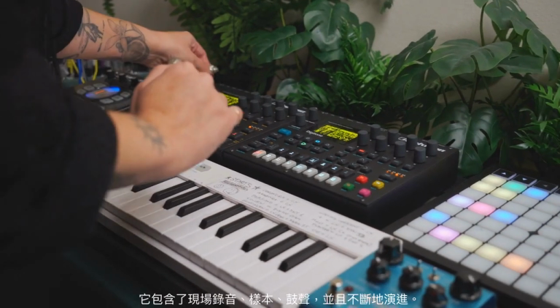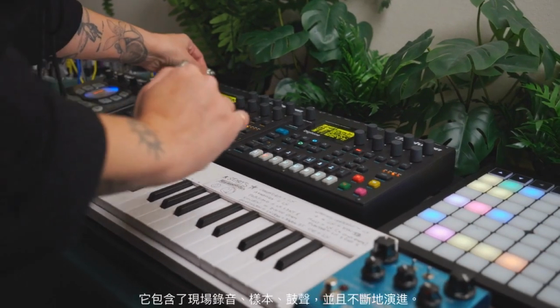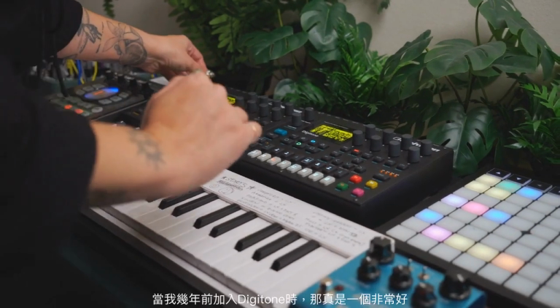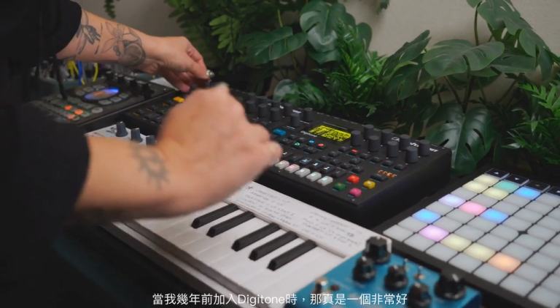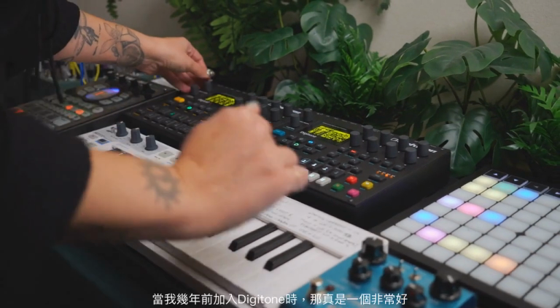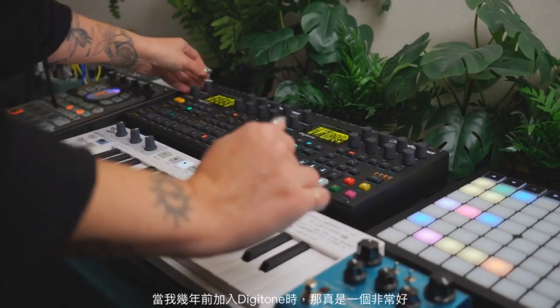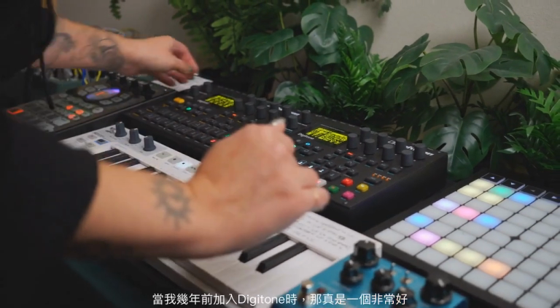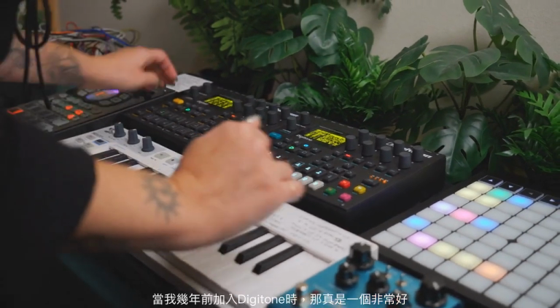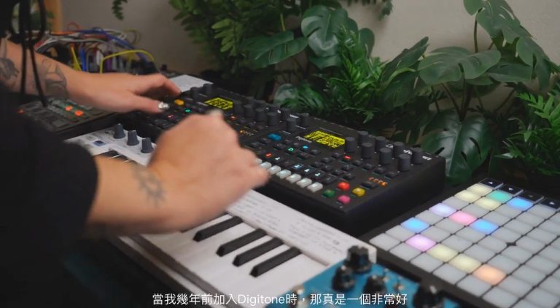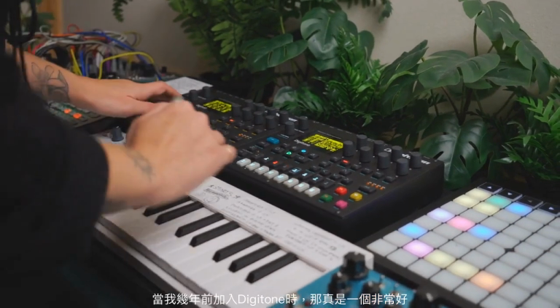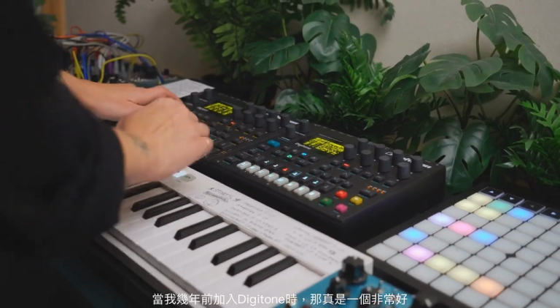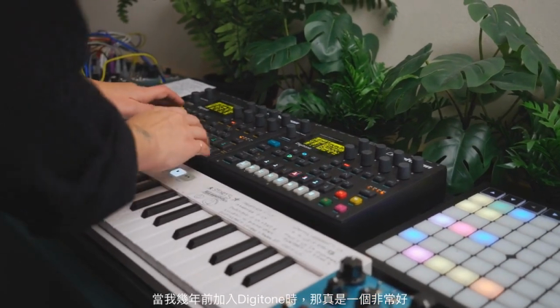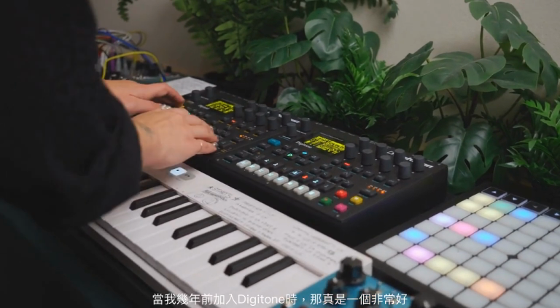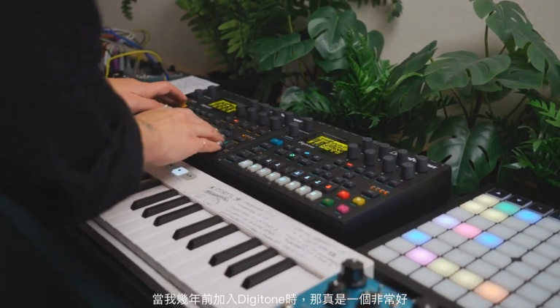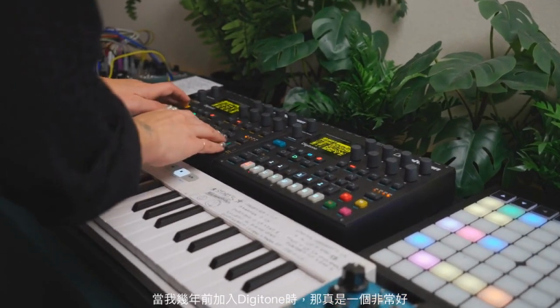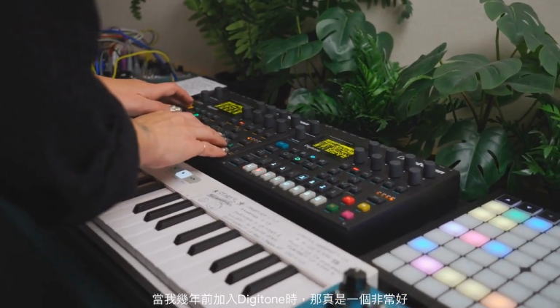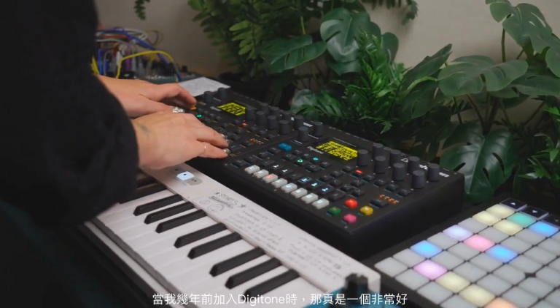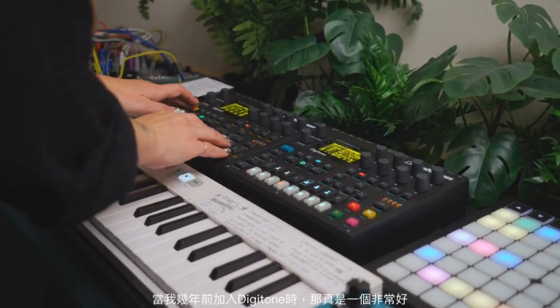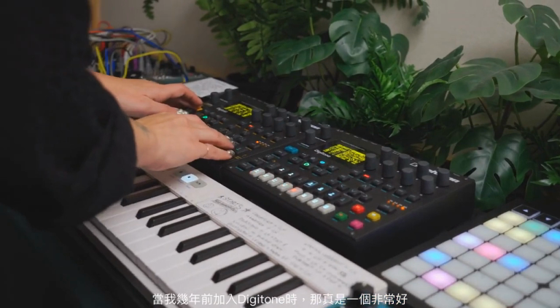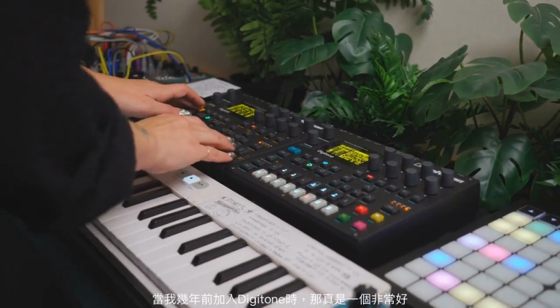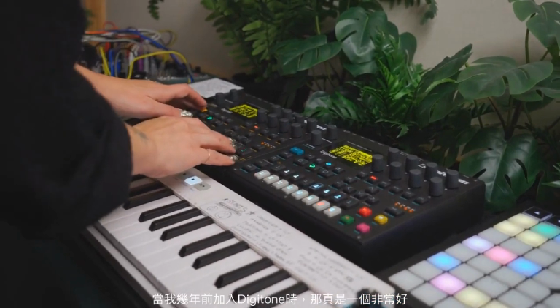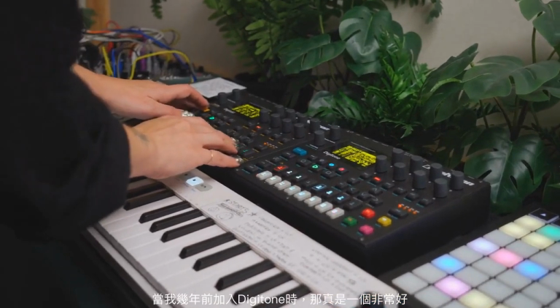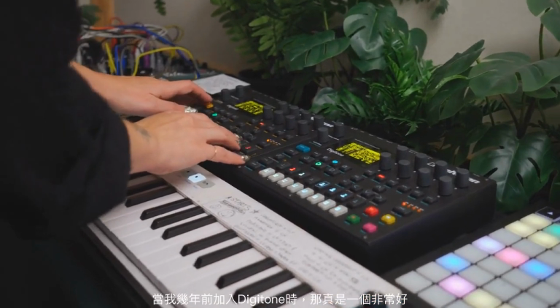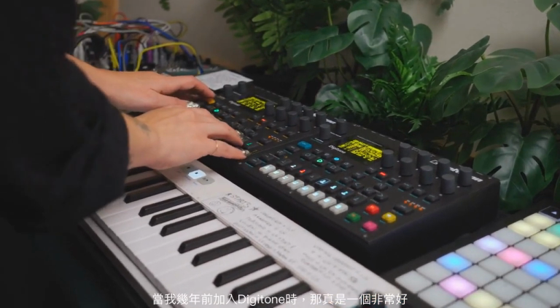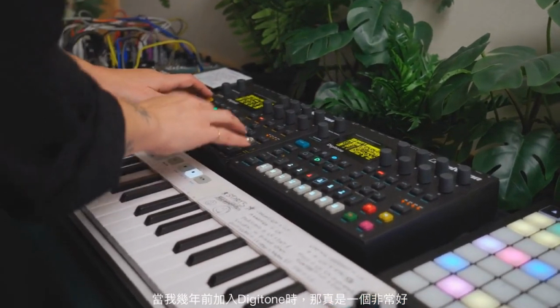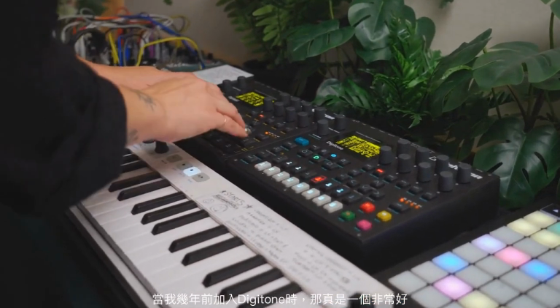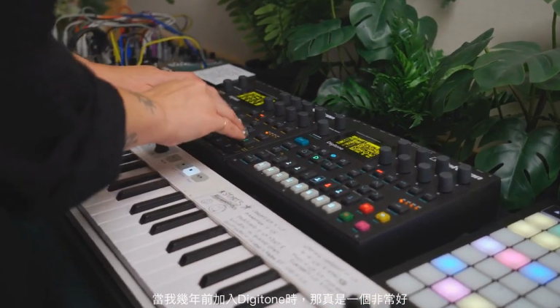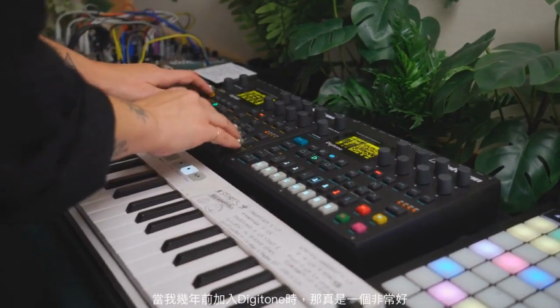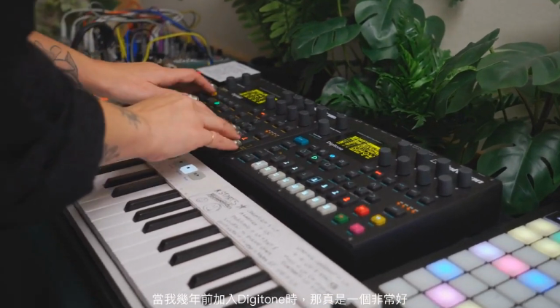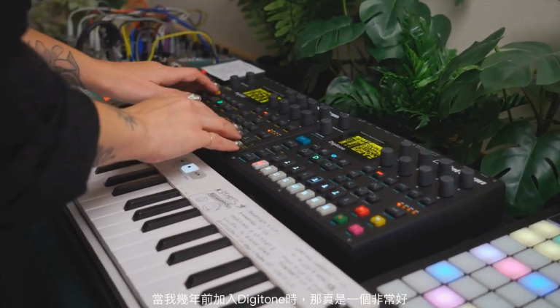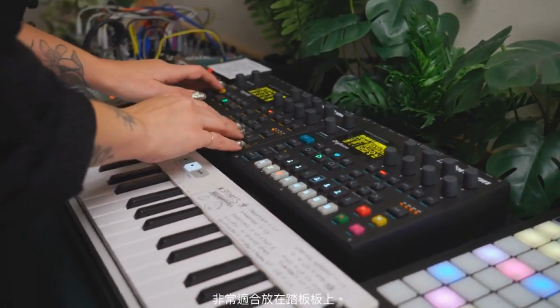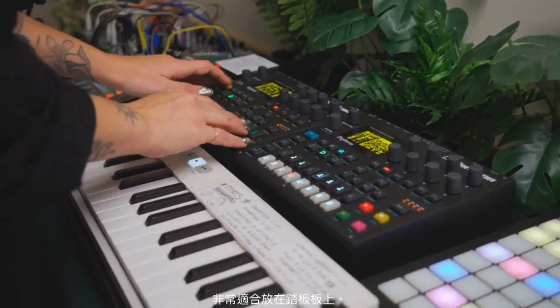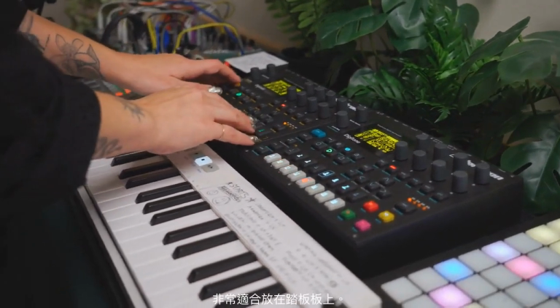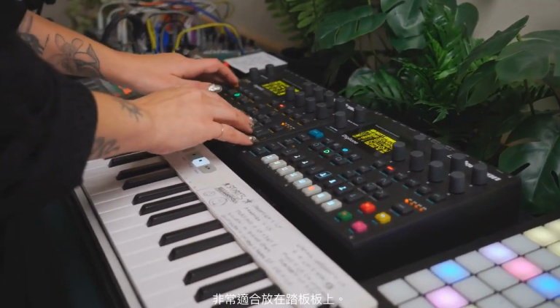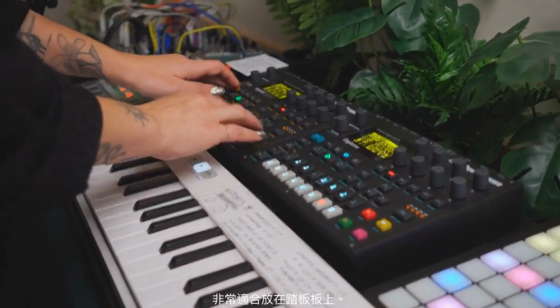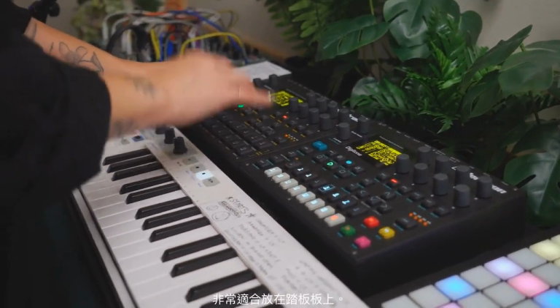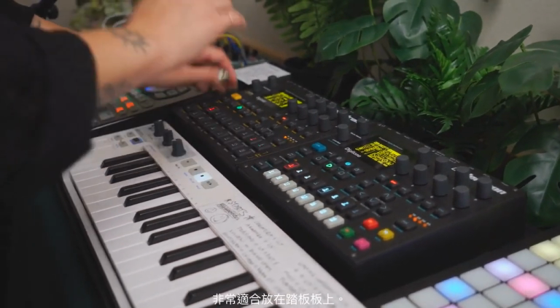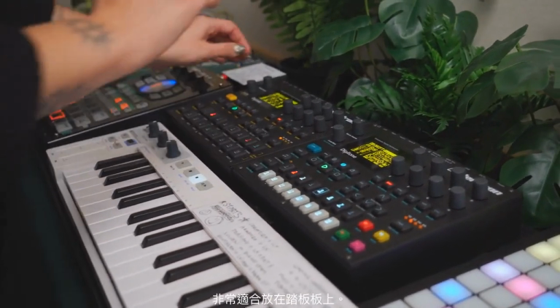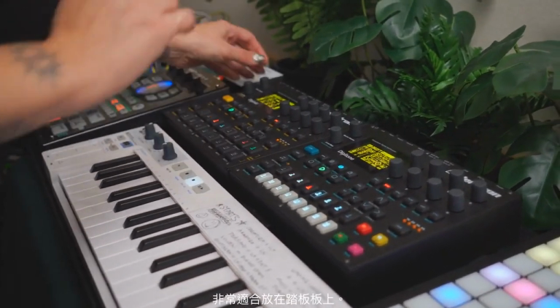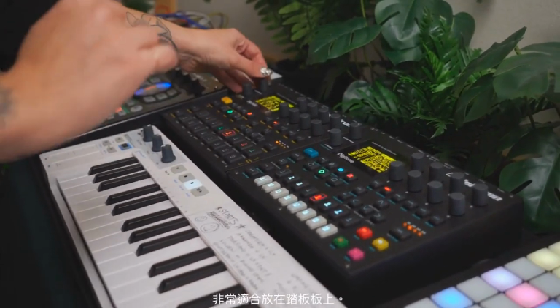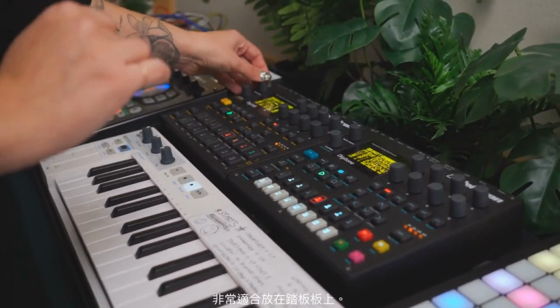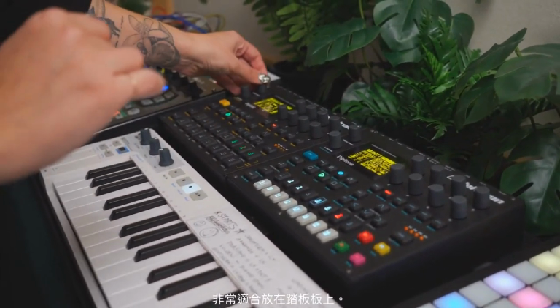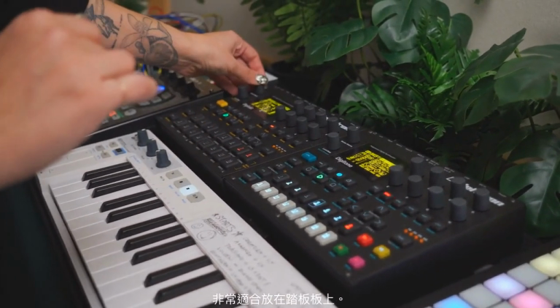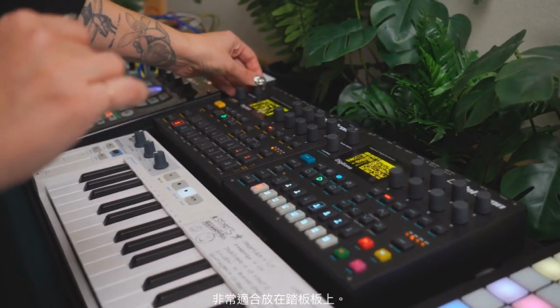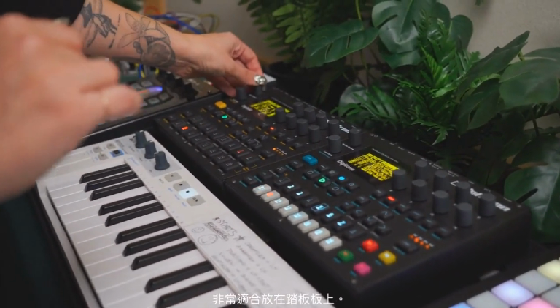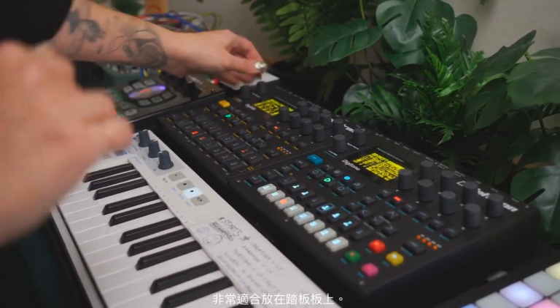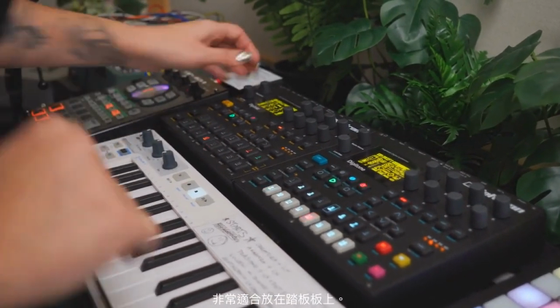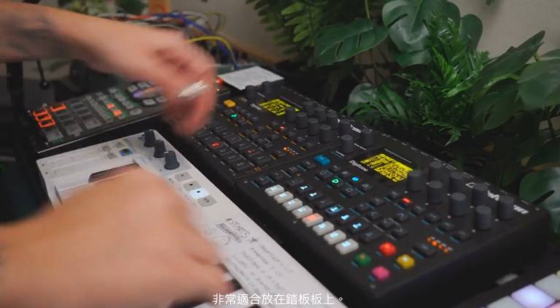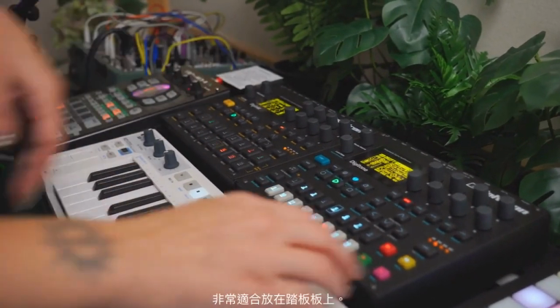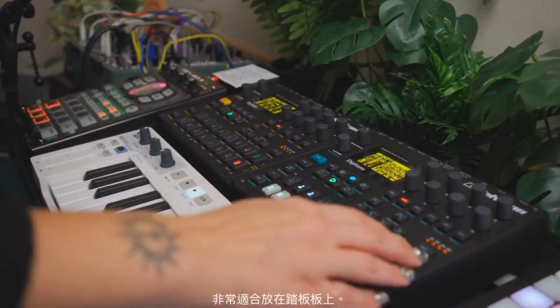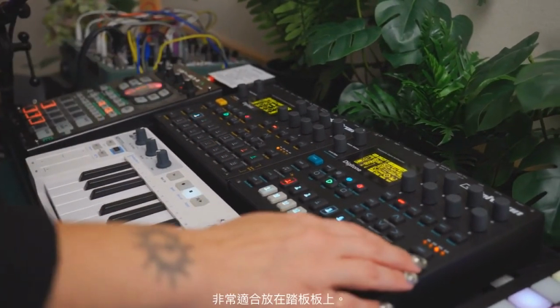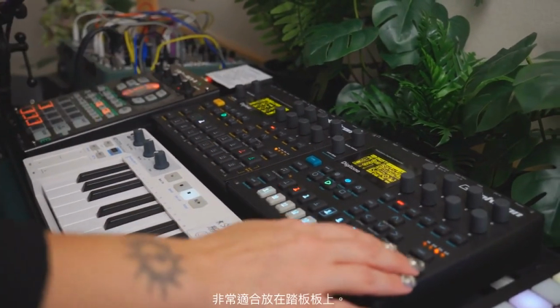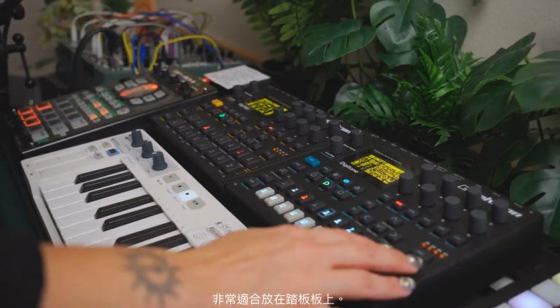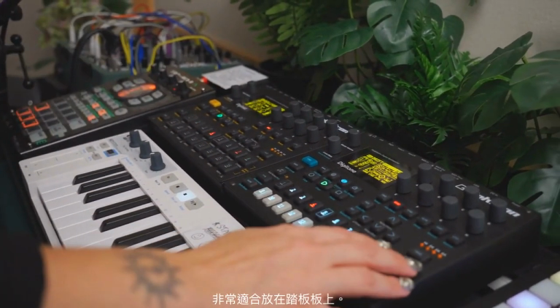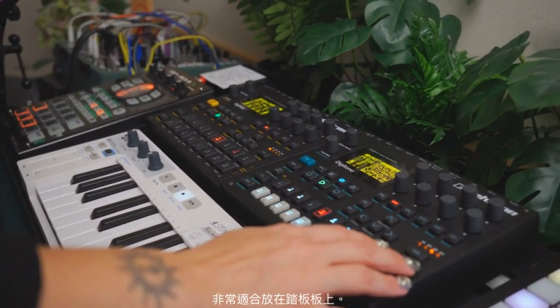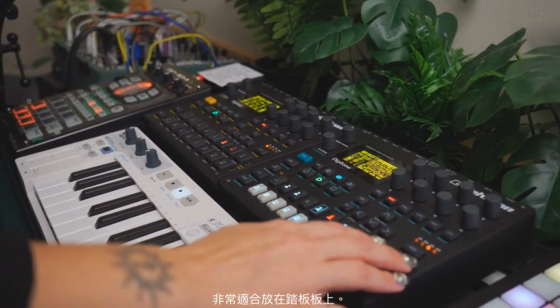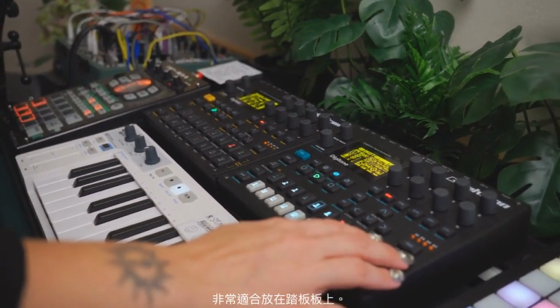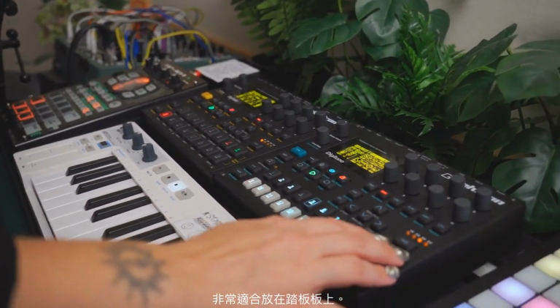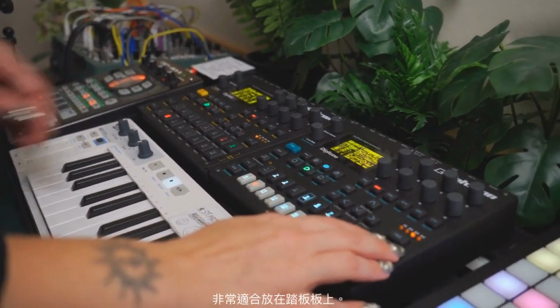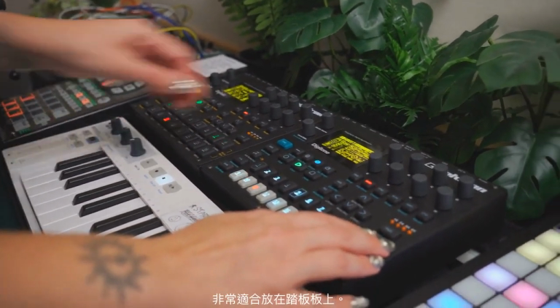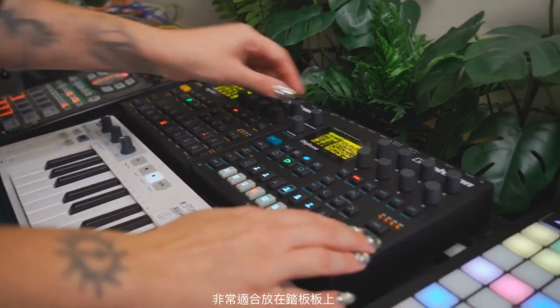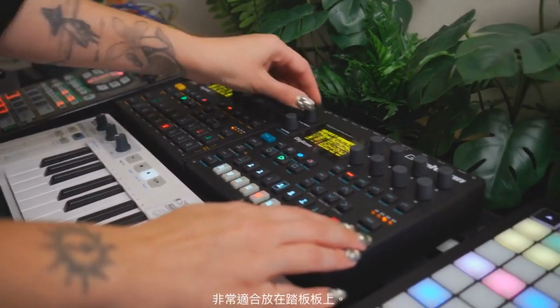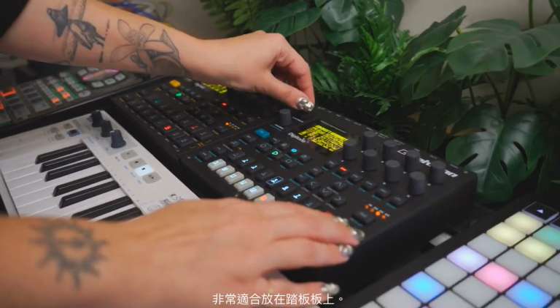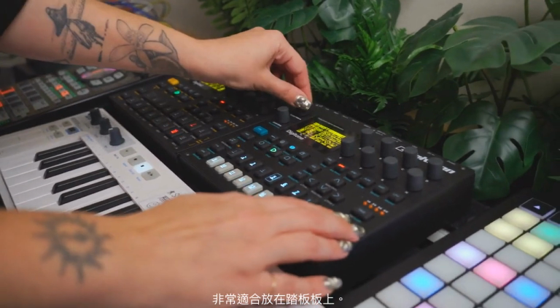When I added the DigiTone a couple of years ago, that was a really nice complement. It also just fits really well on the pedal board.